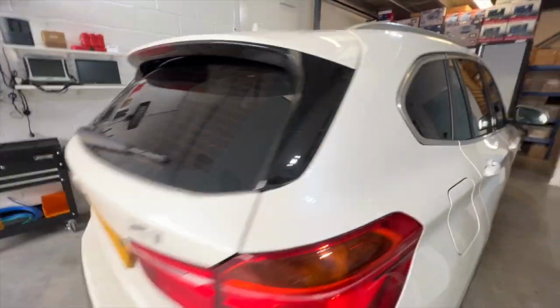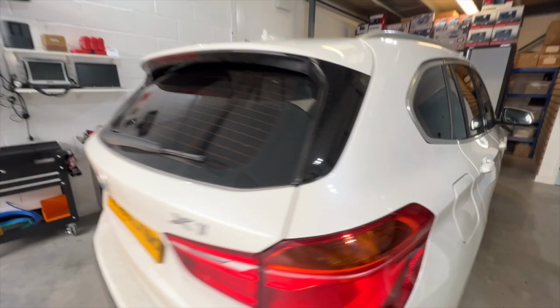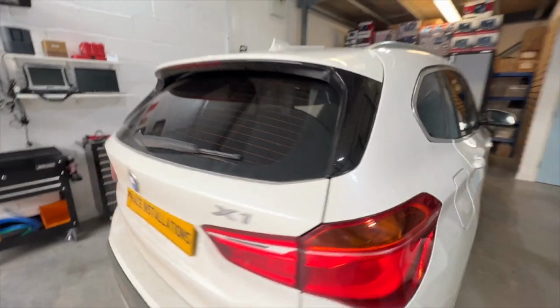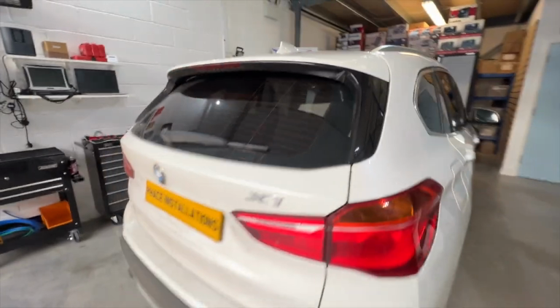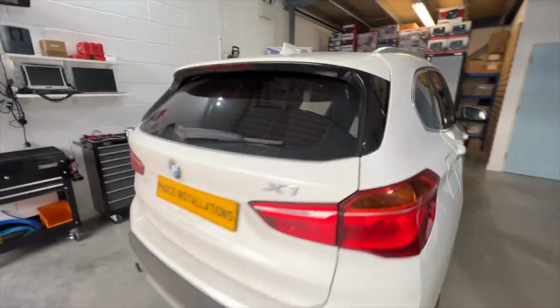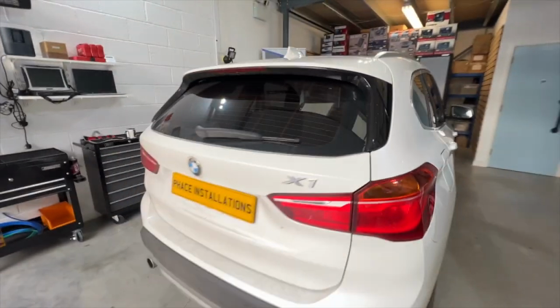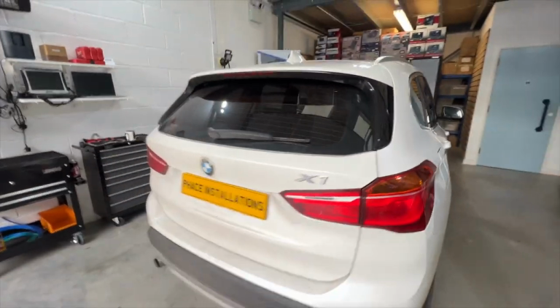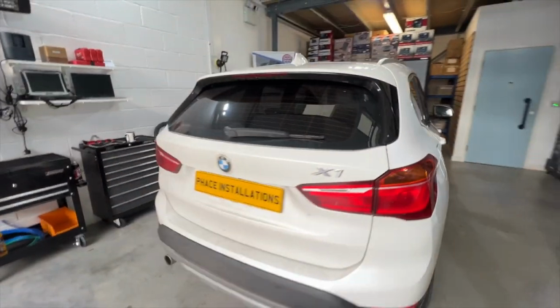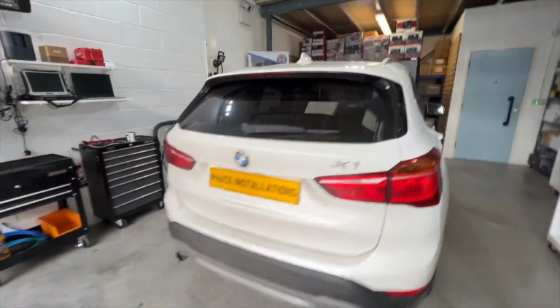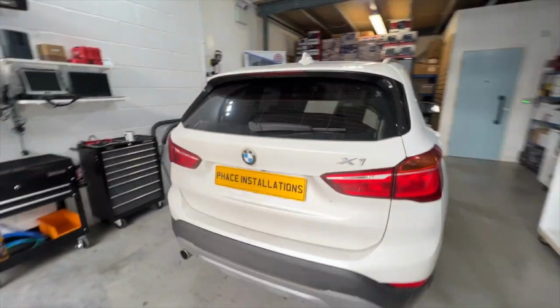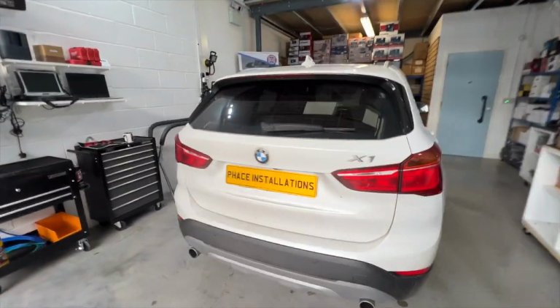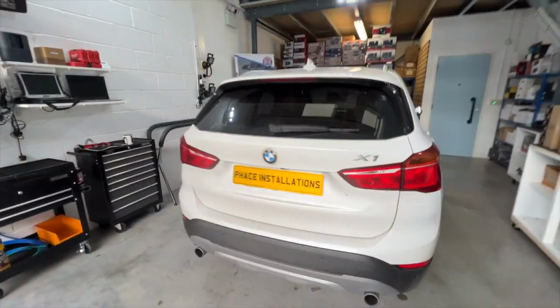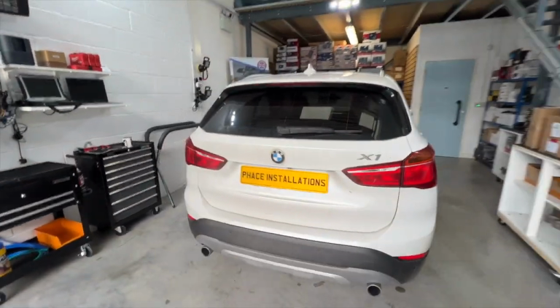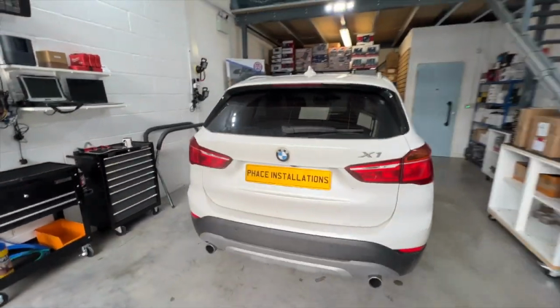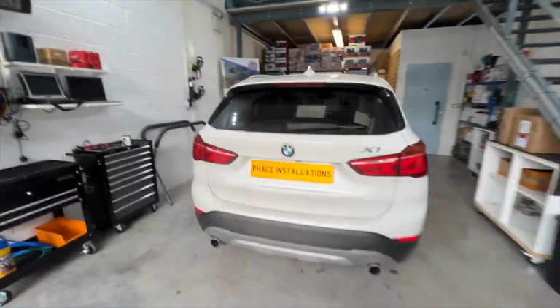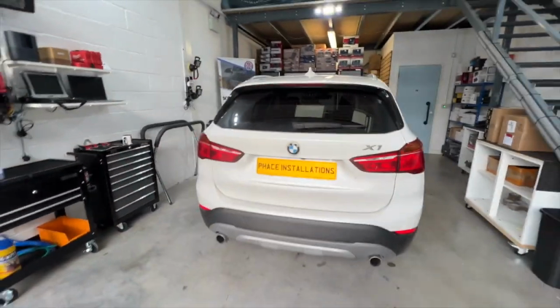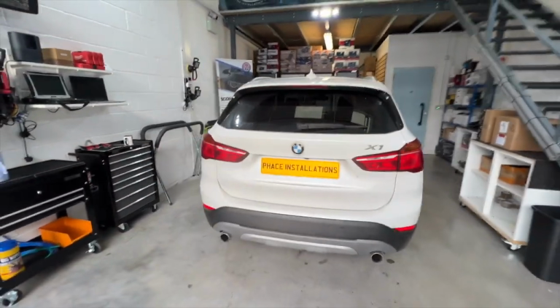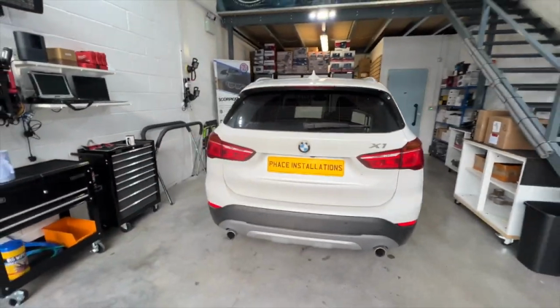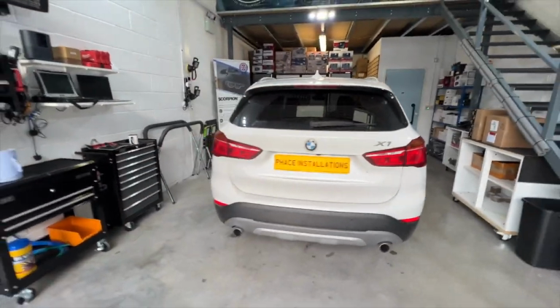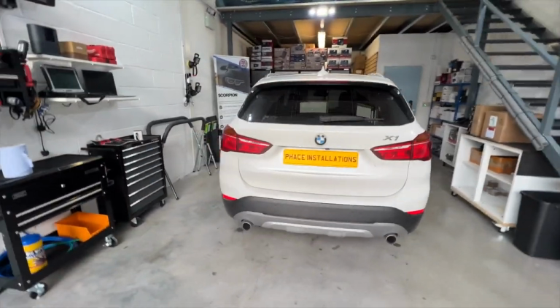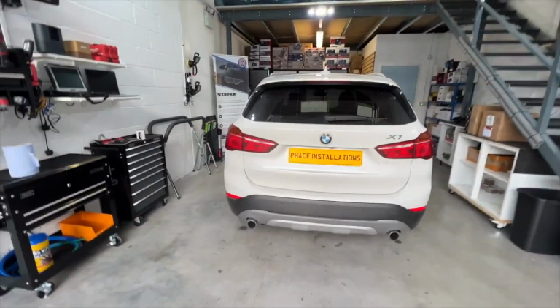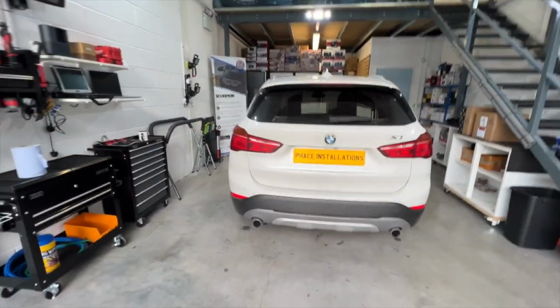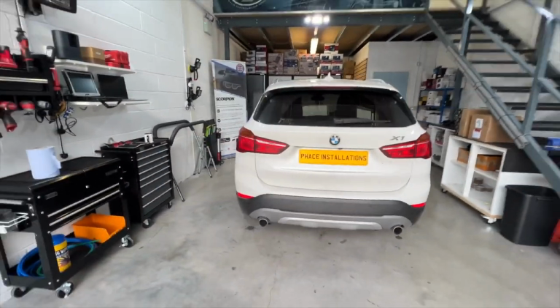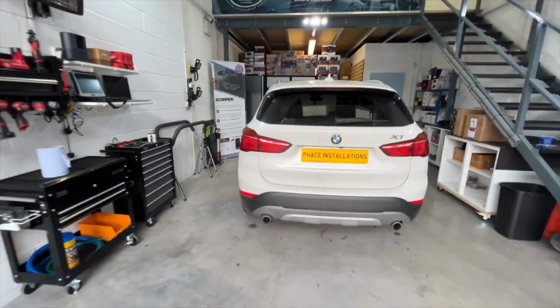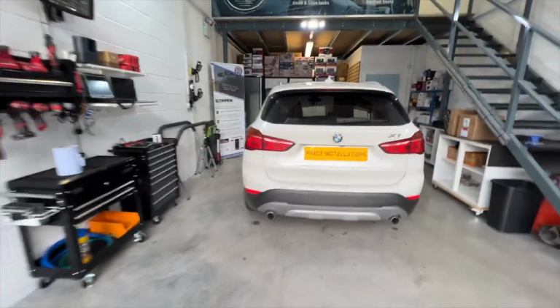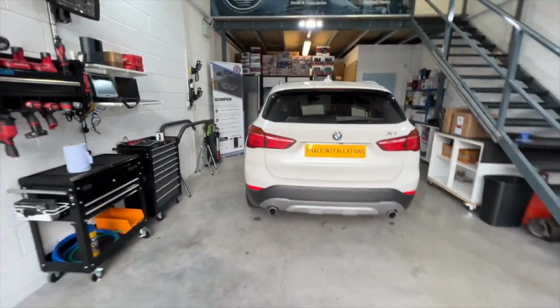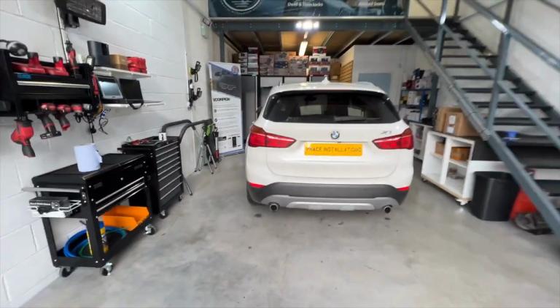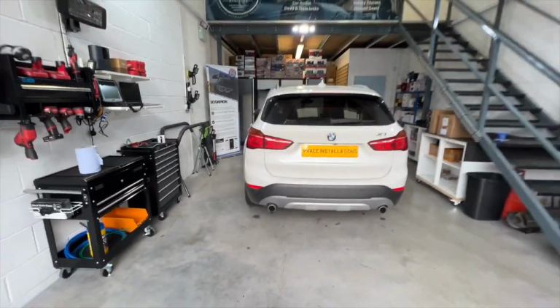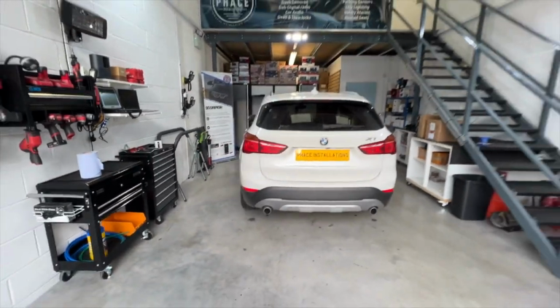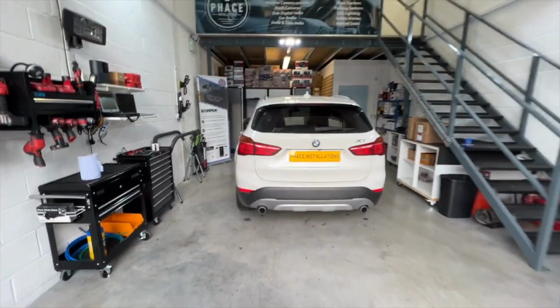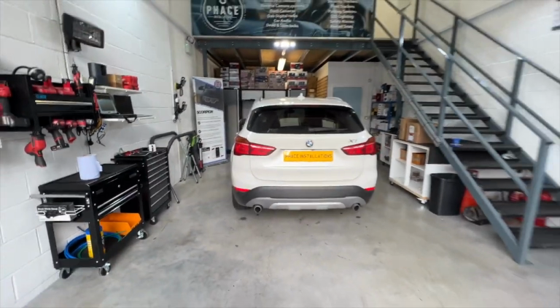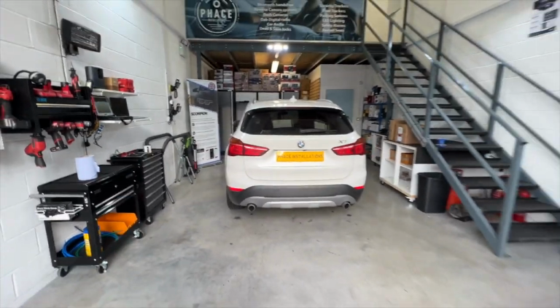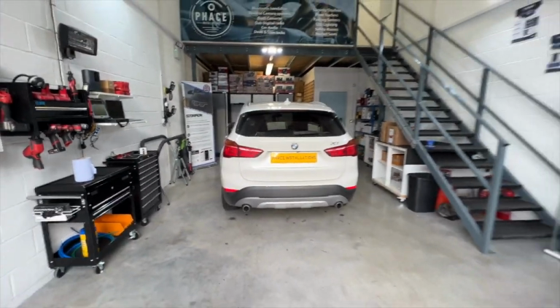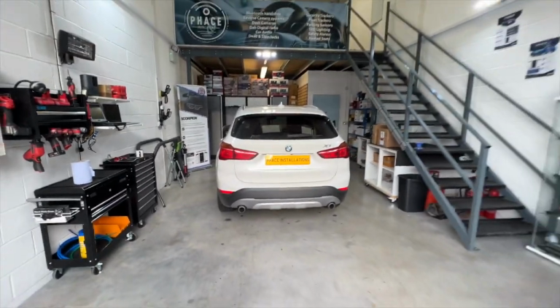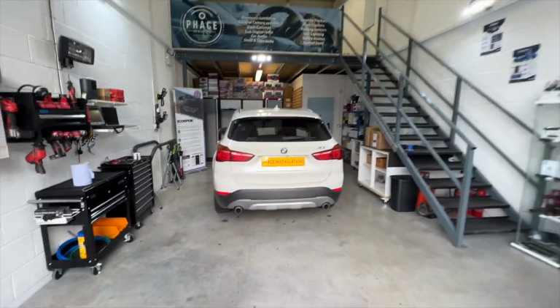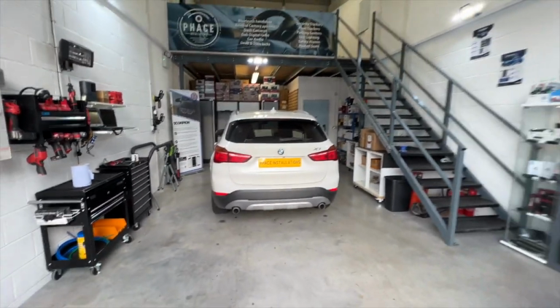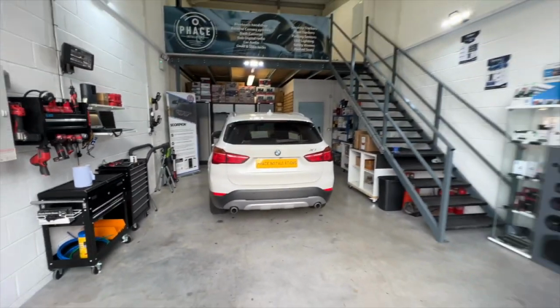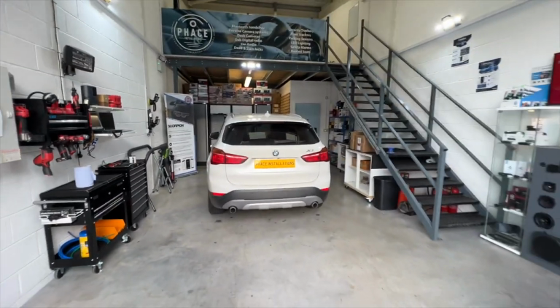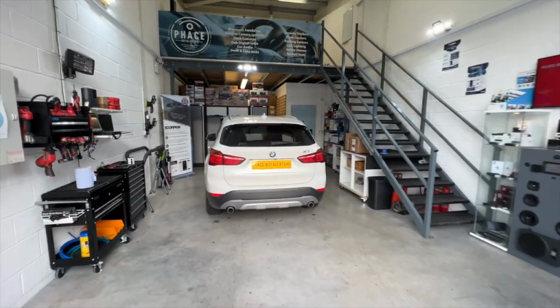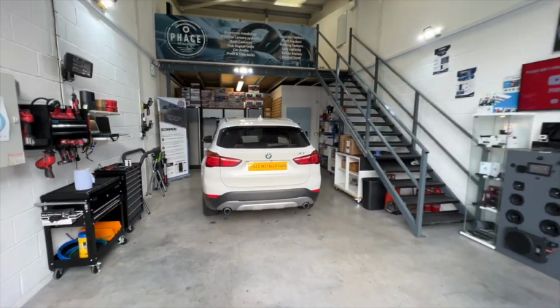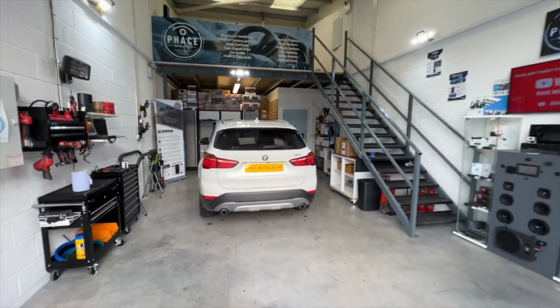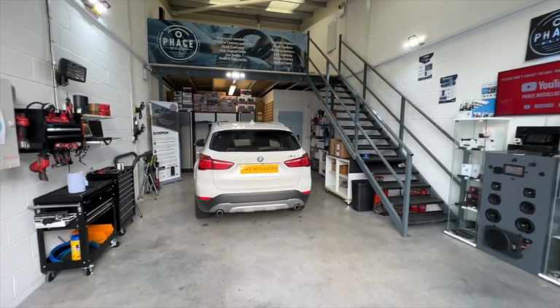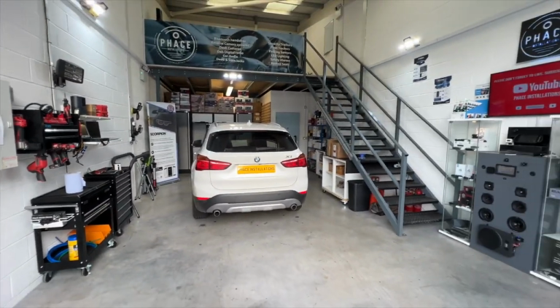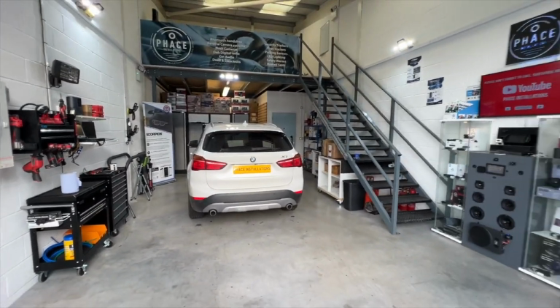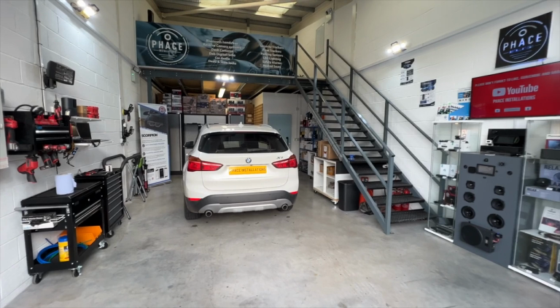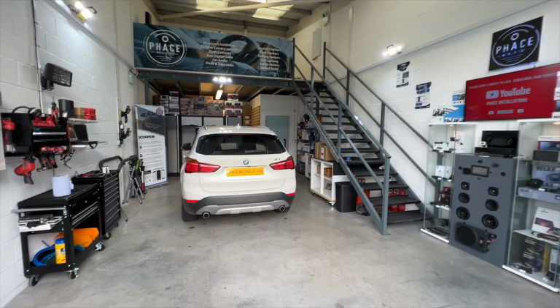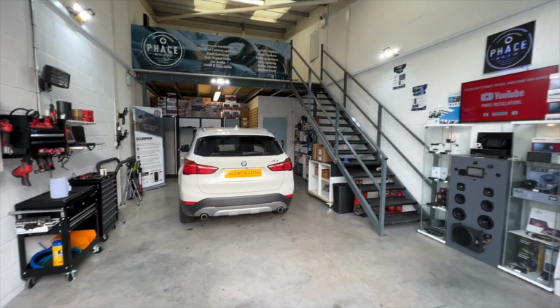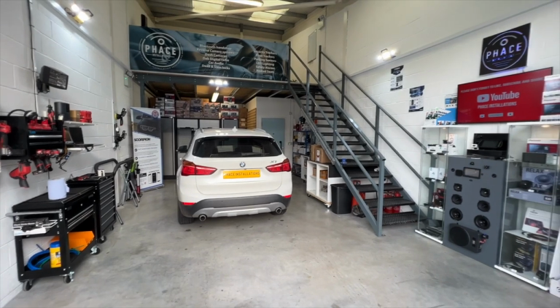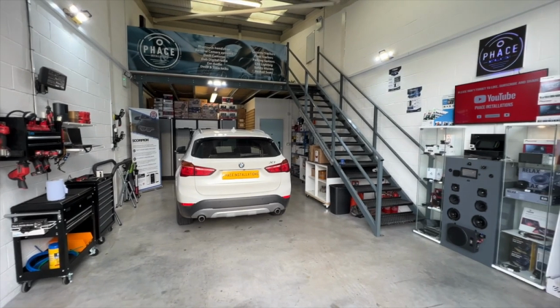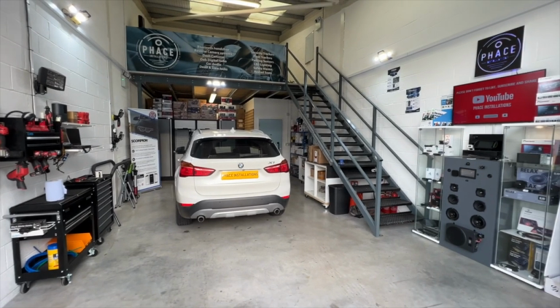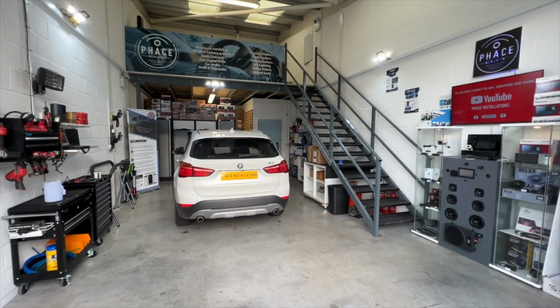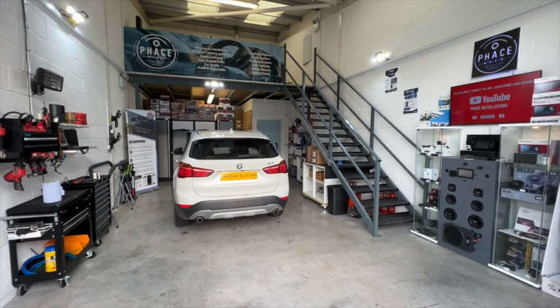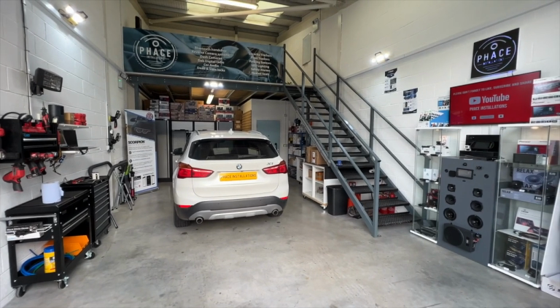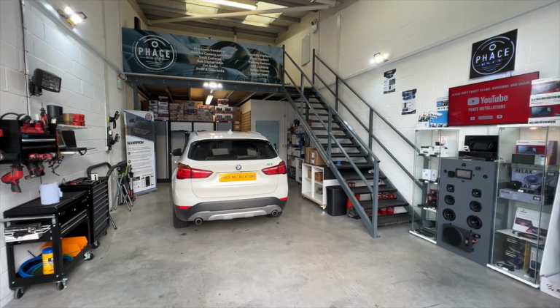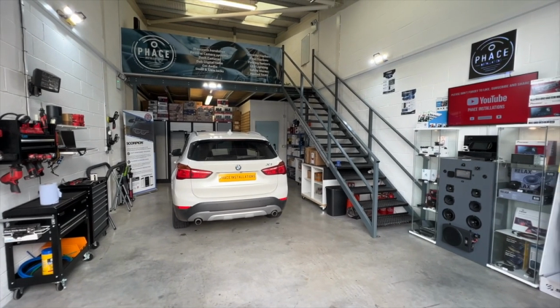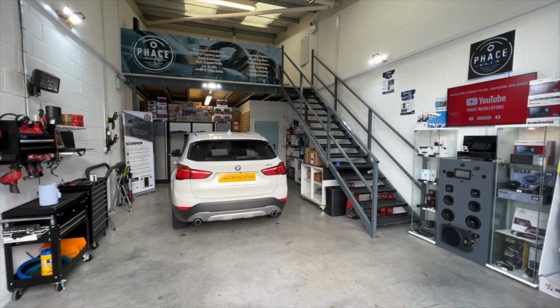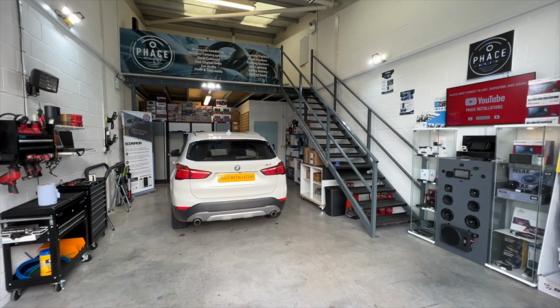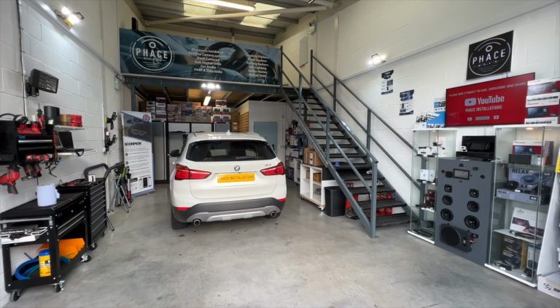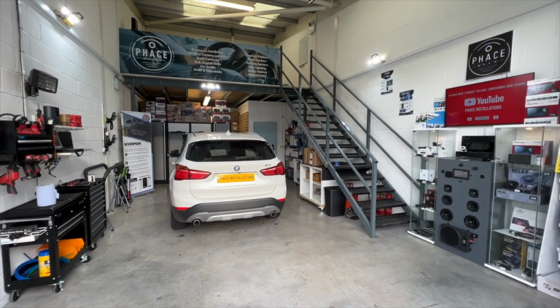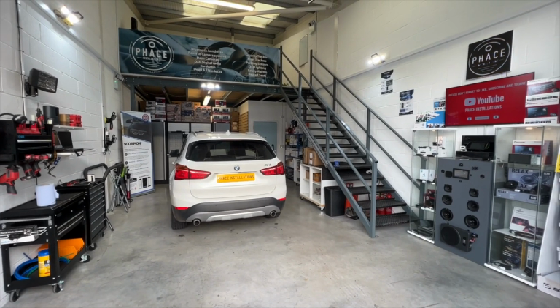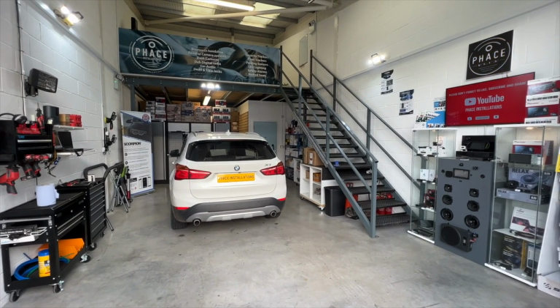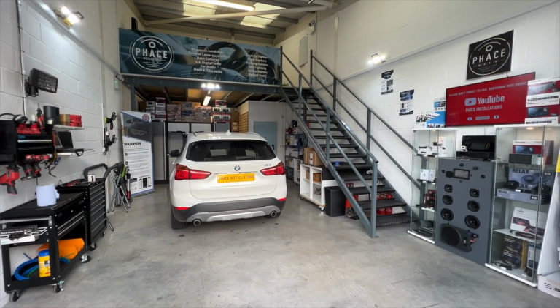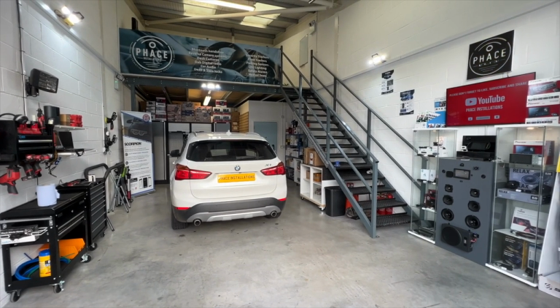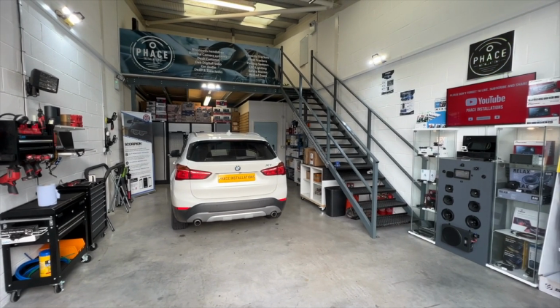Let's get this installed into this vehicle for the customer to protect them. Come back after the break and we'll show you what we've done.